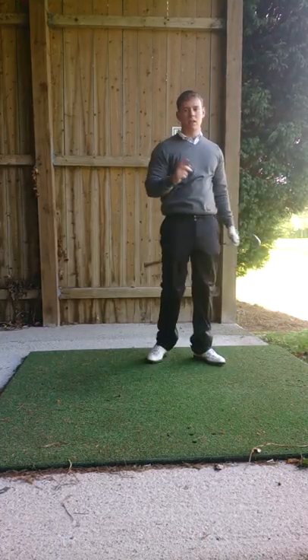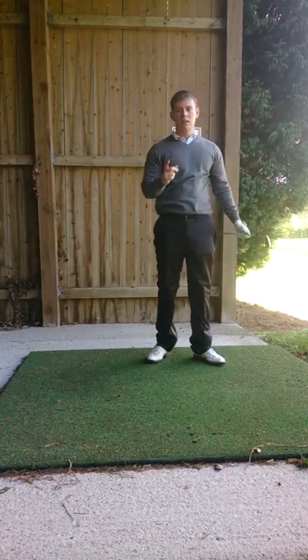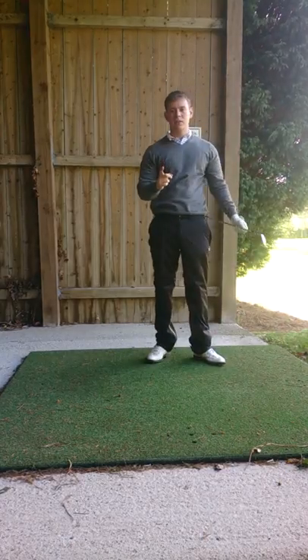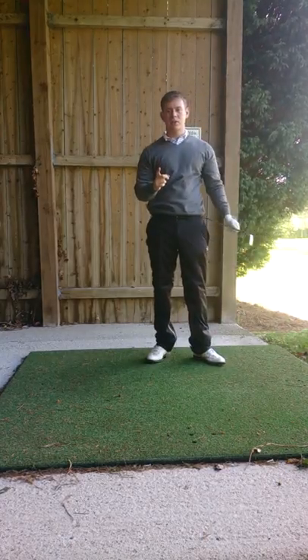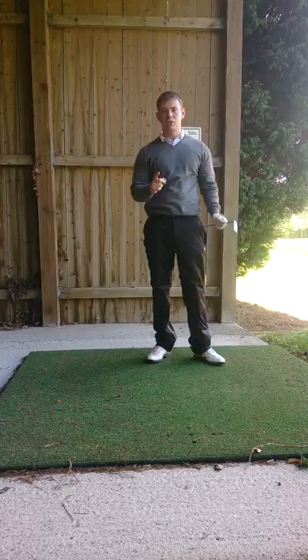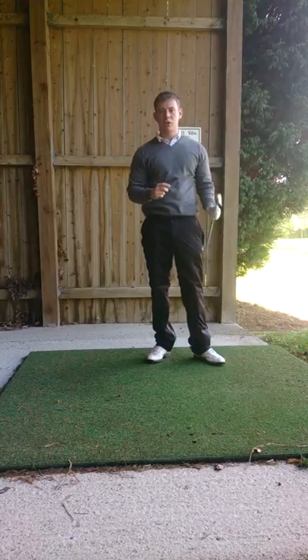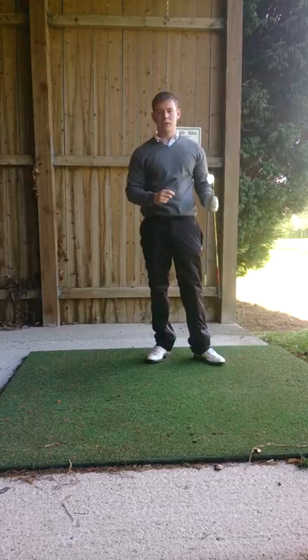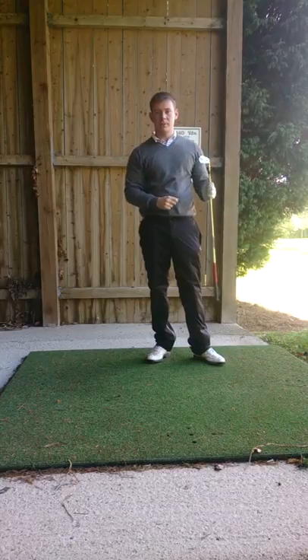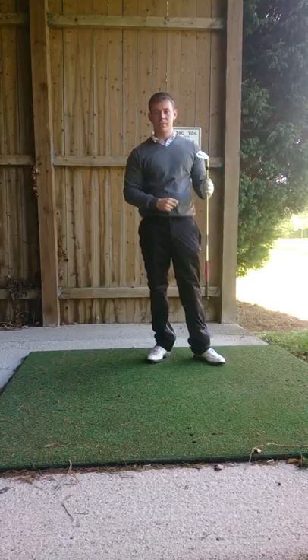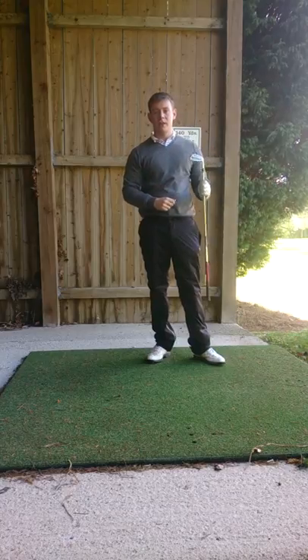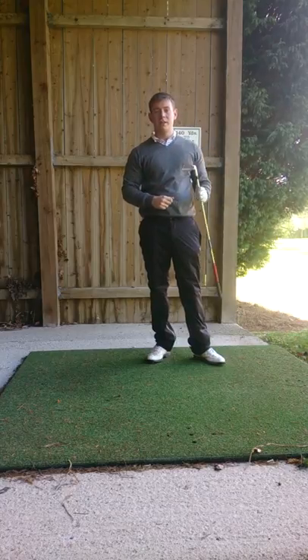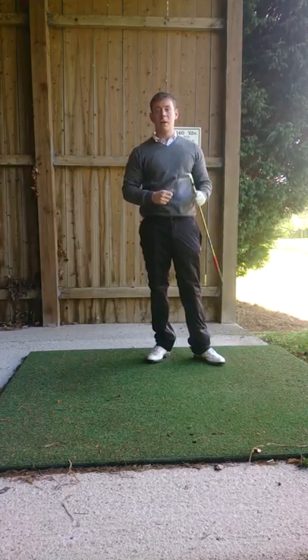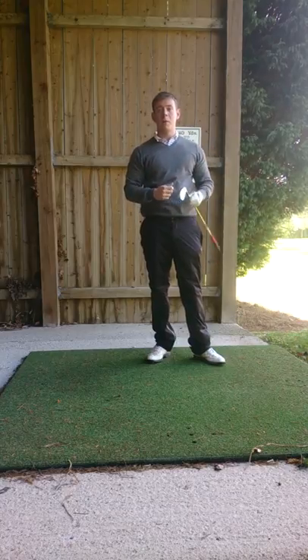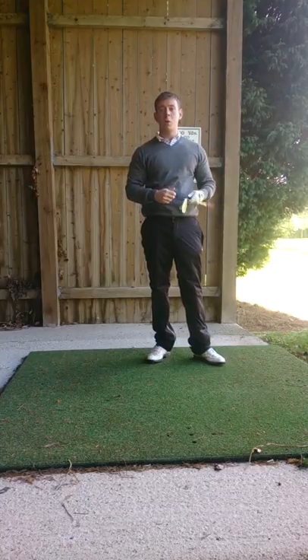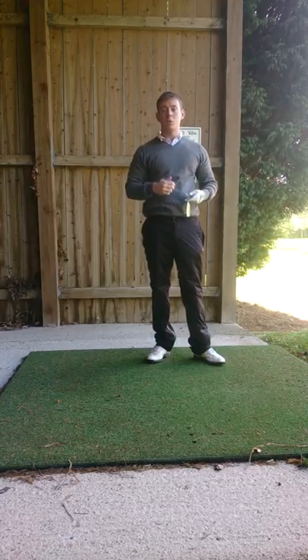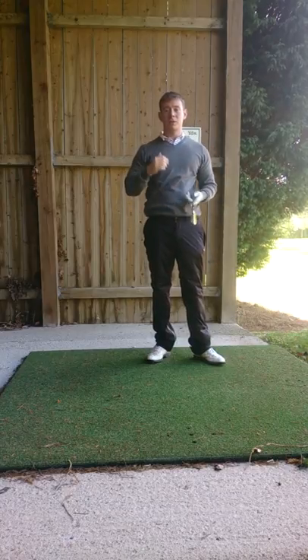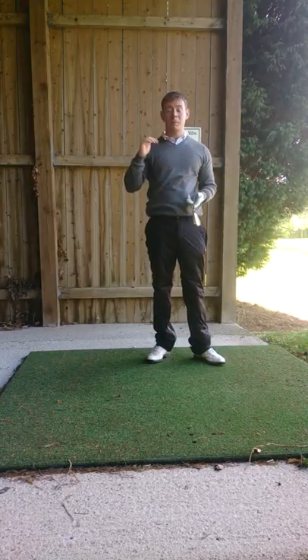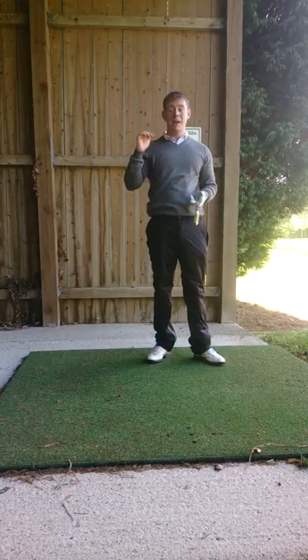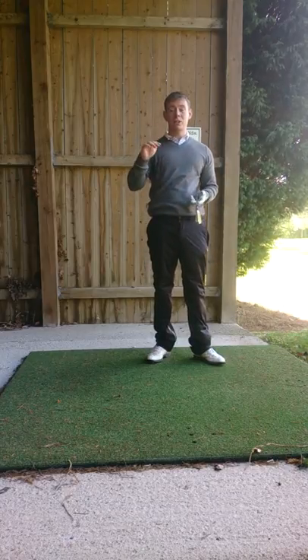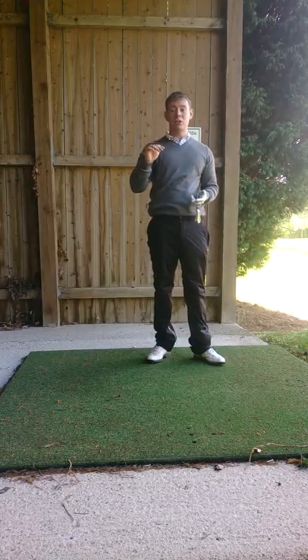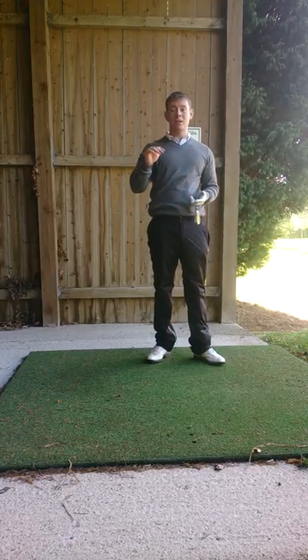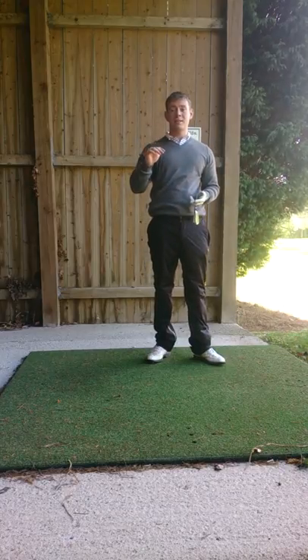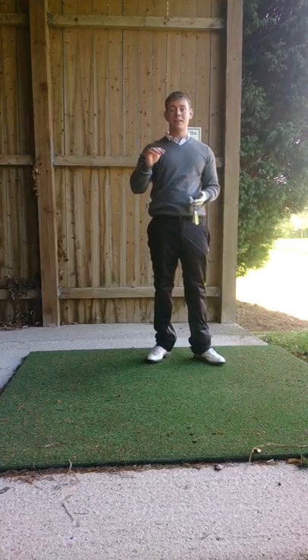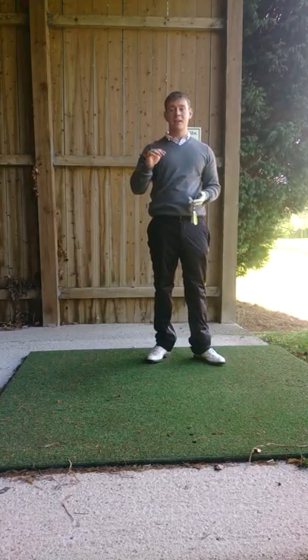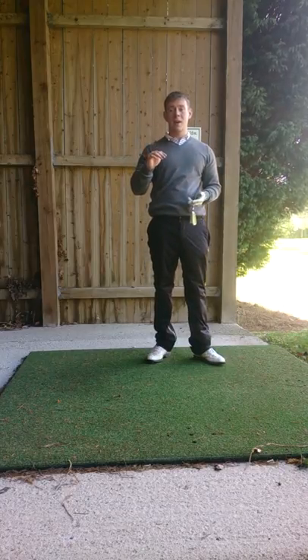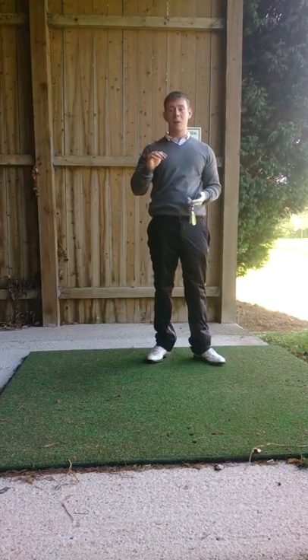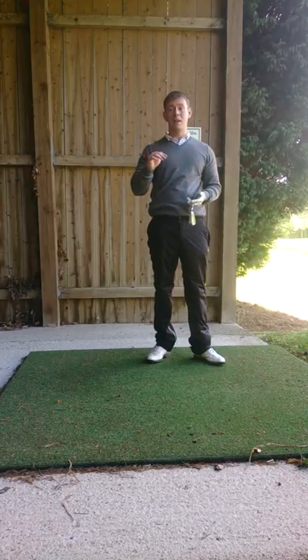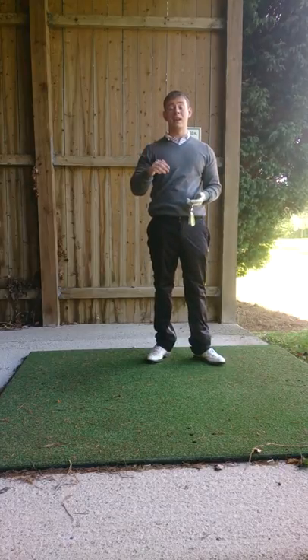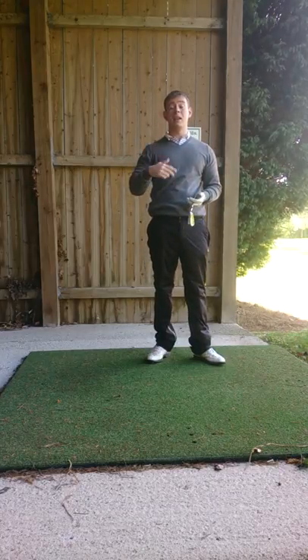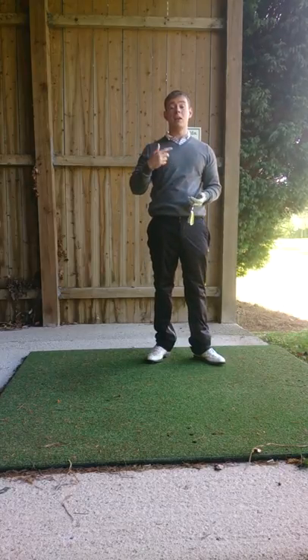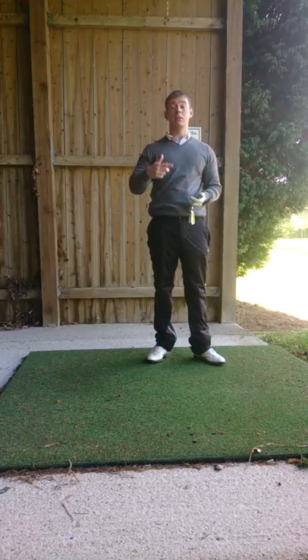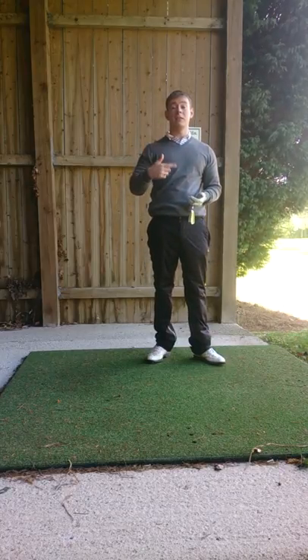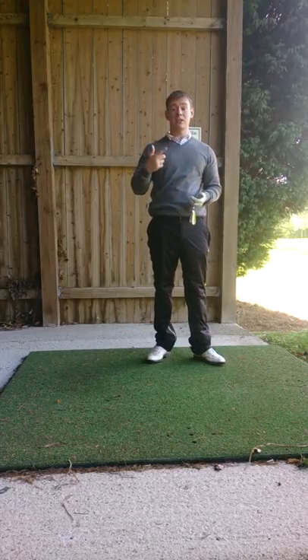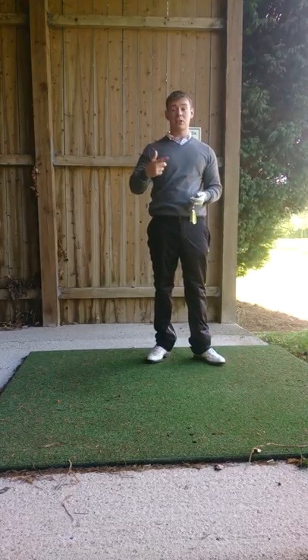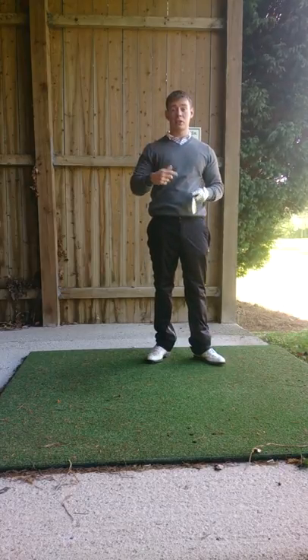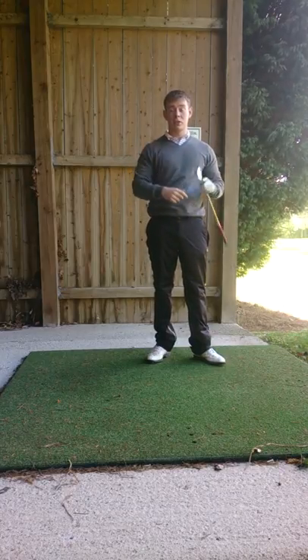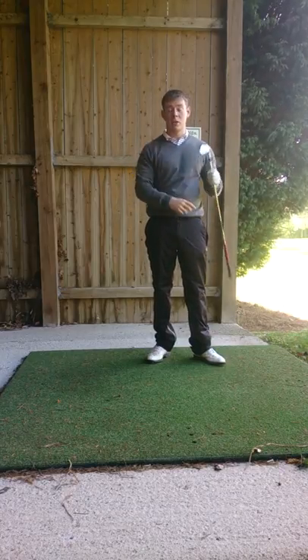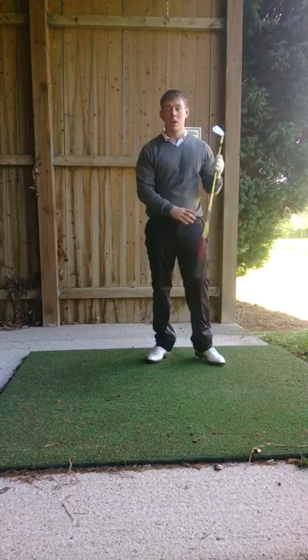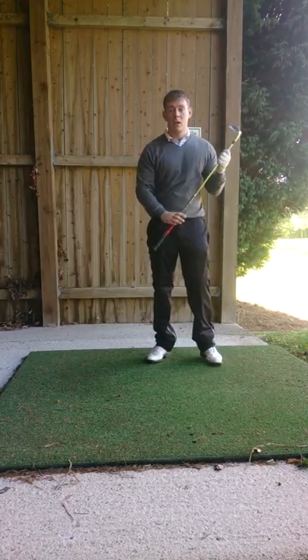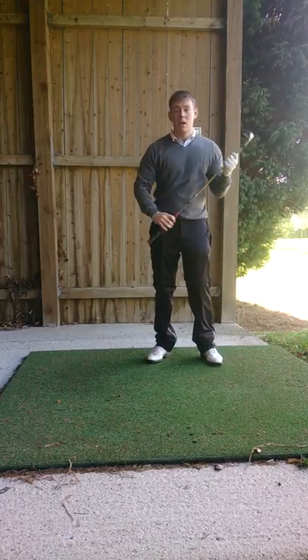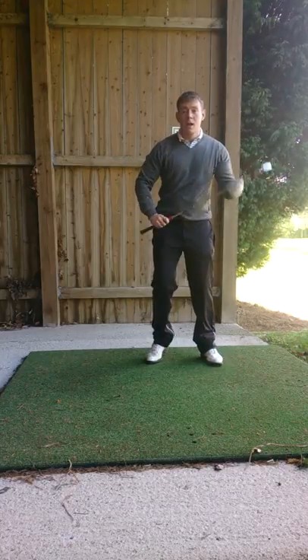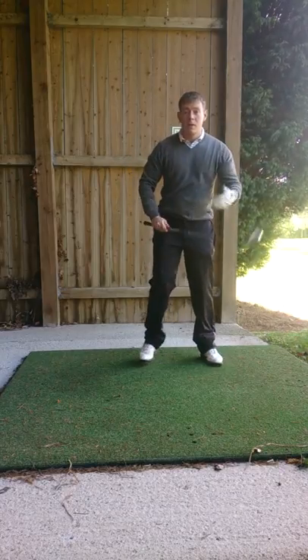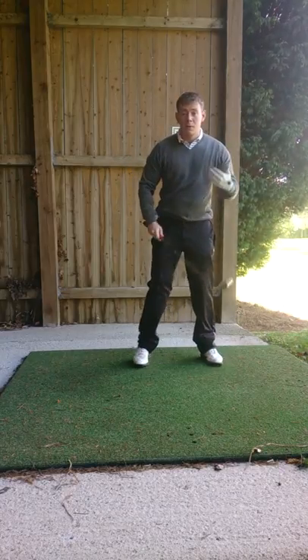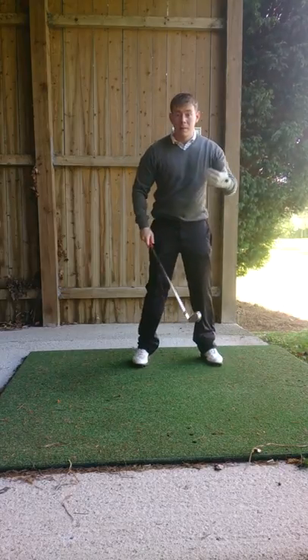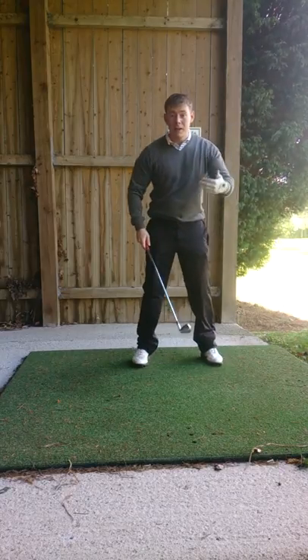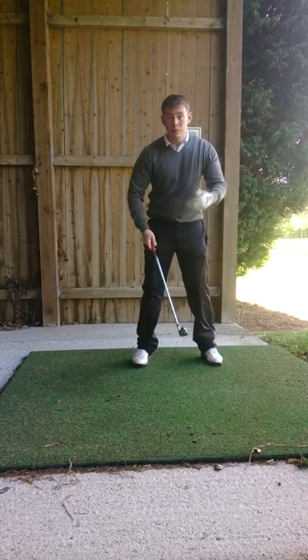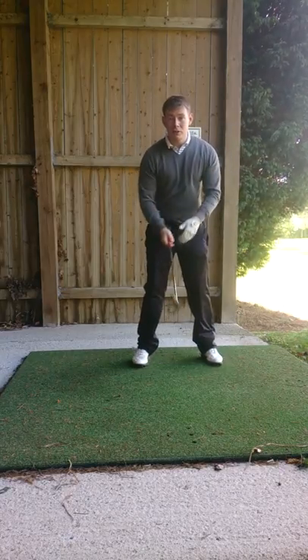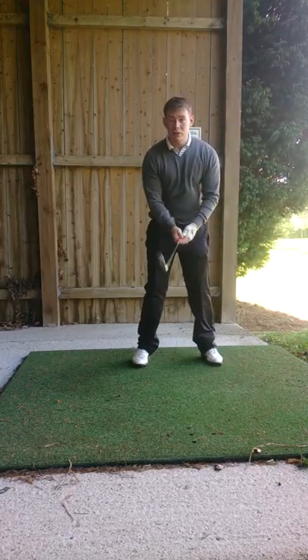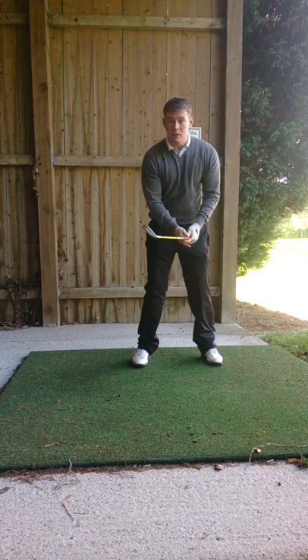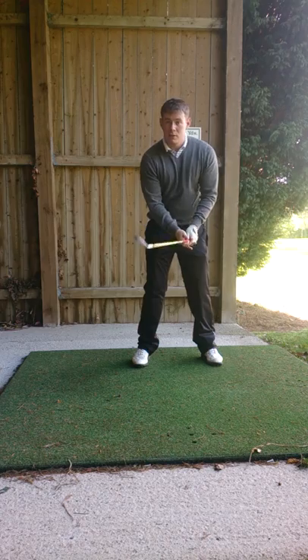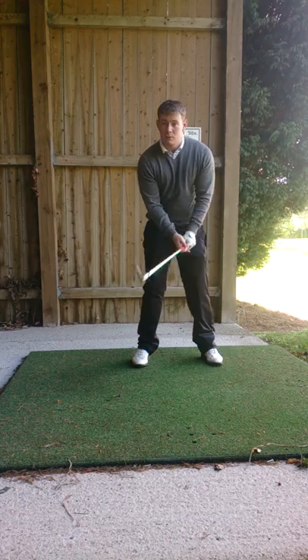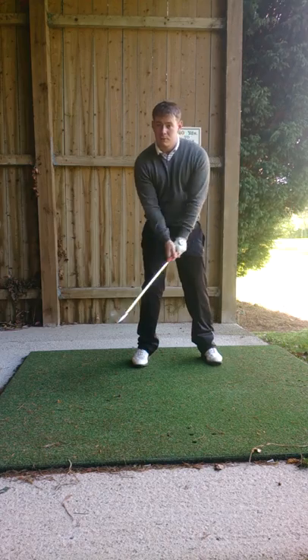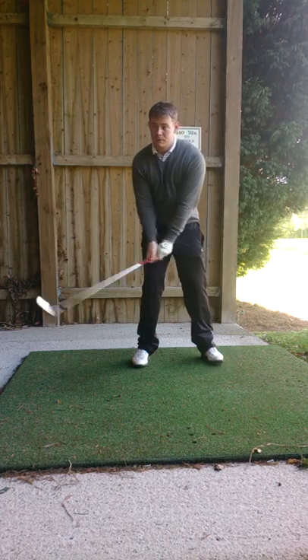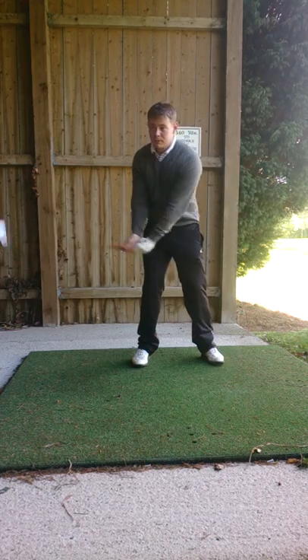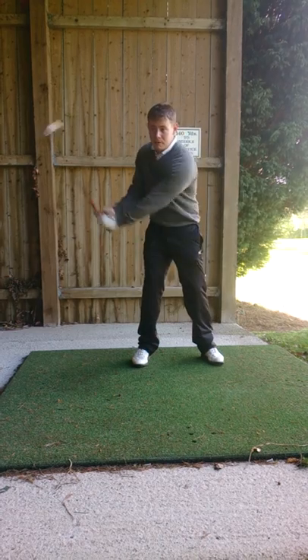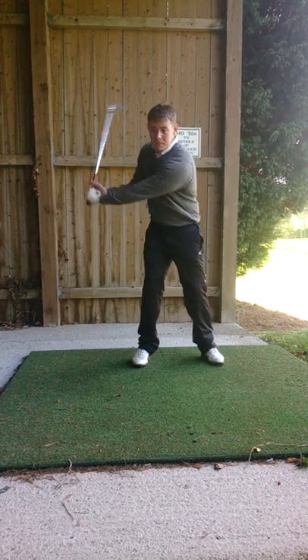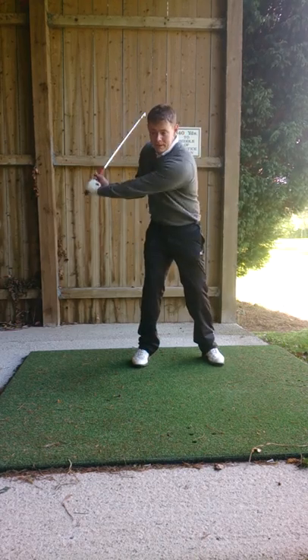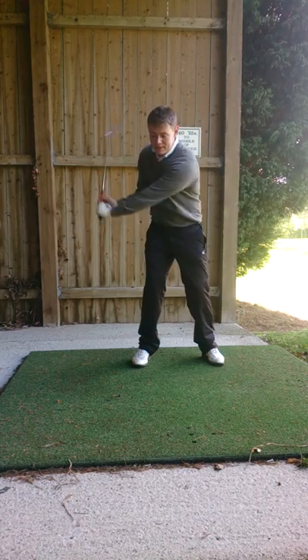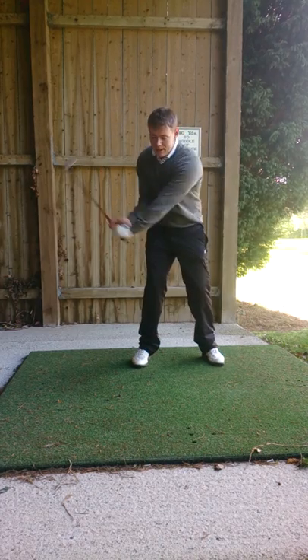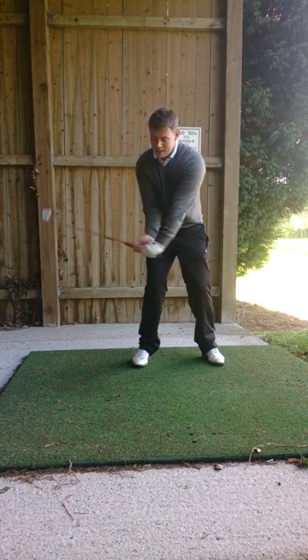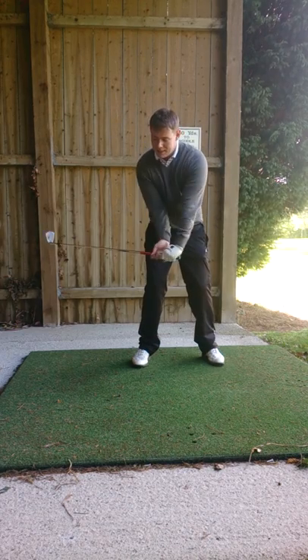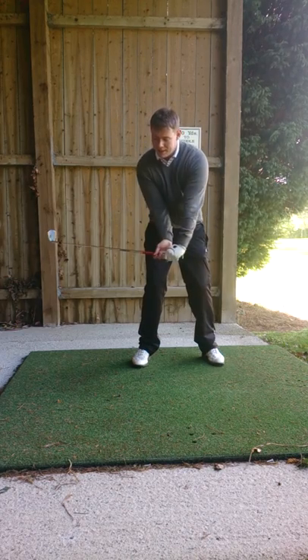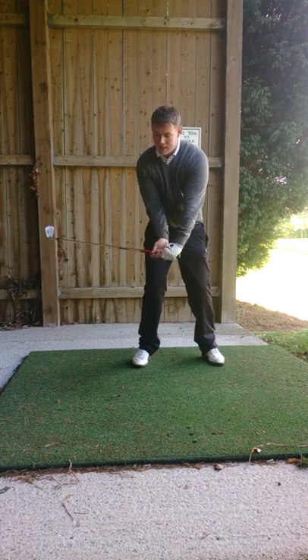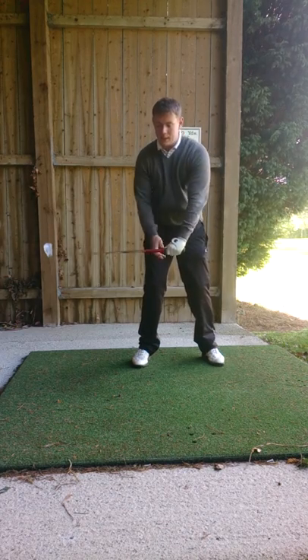Nice and solid. That ball was penetrating and went a long distance. The main reason — maintaining that lag.